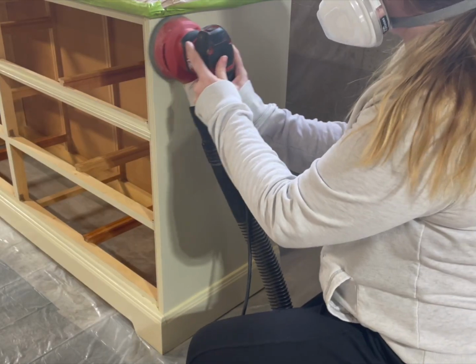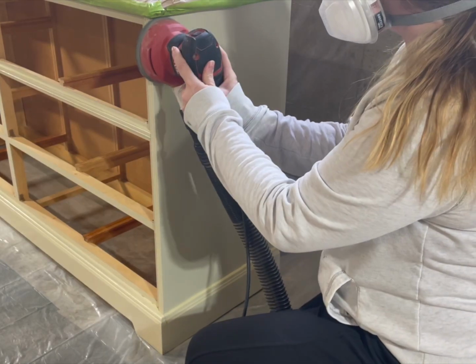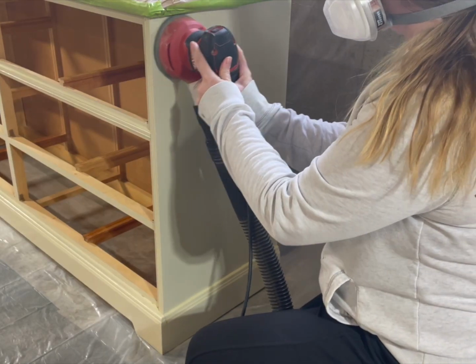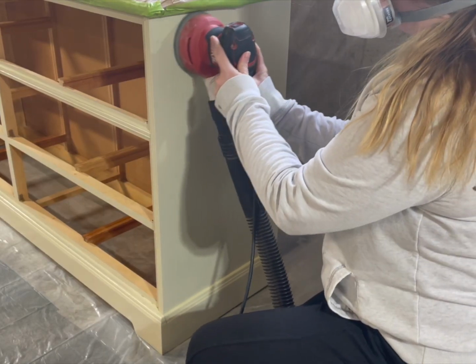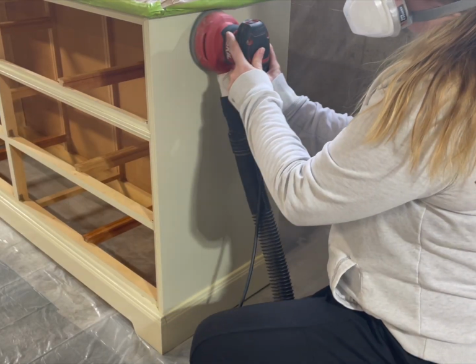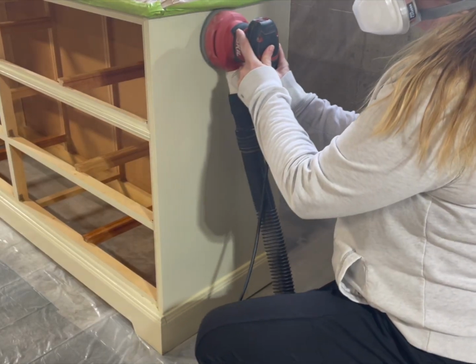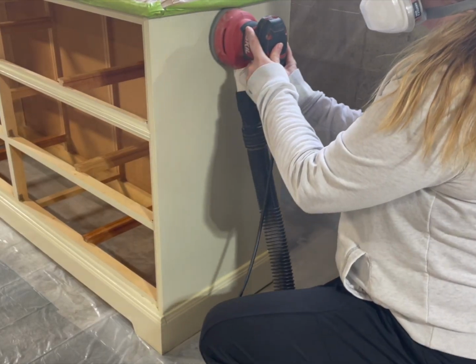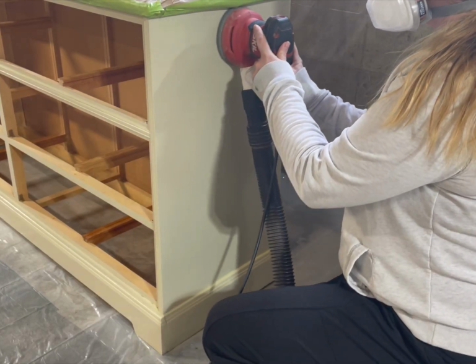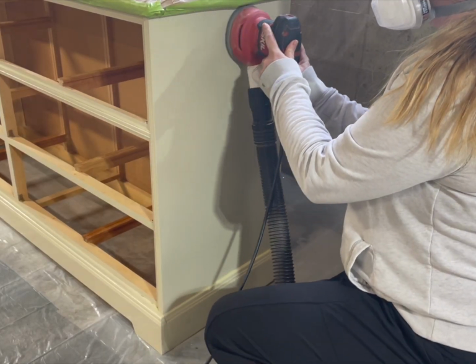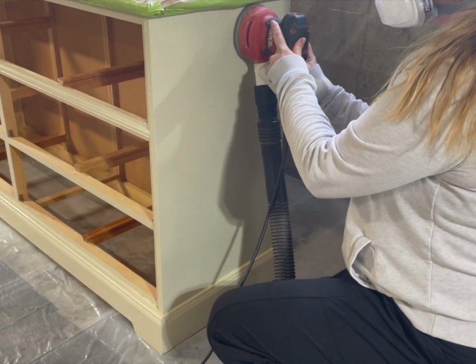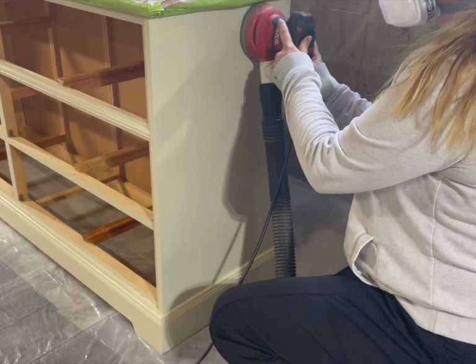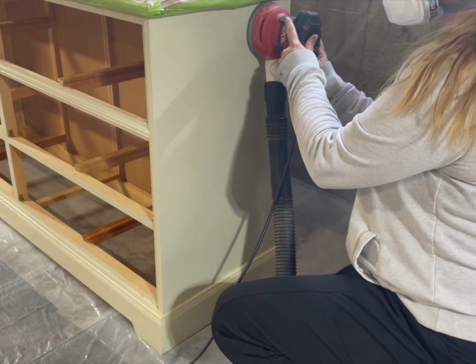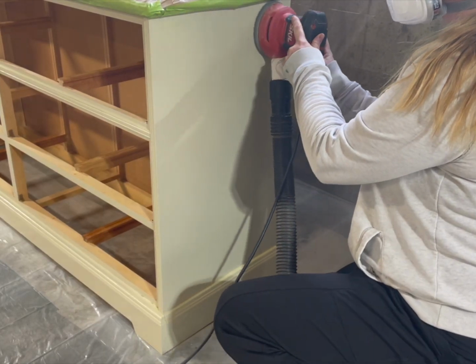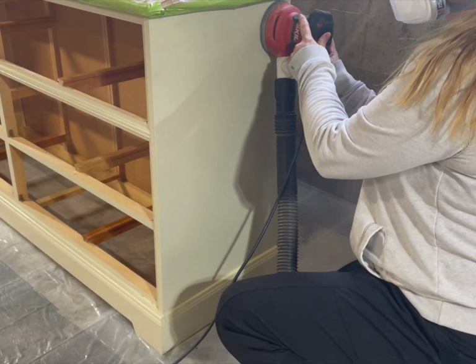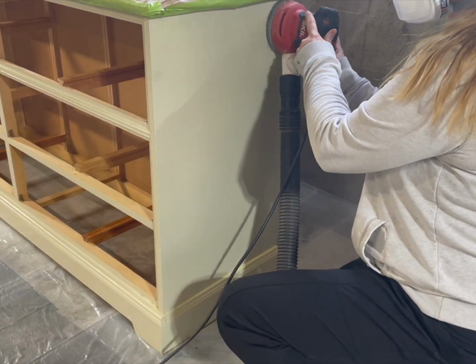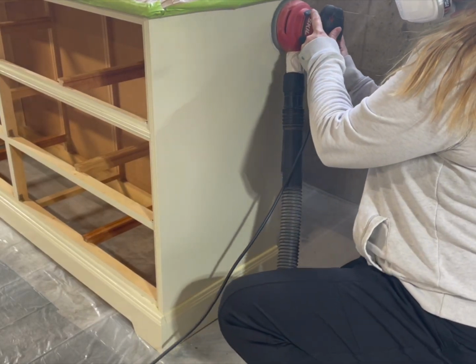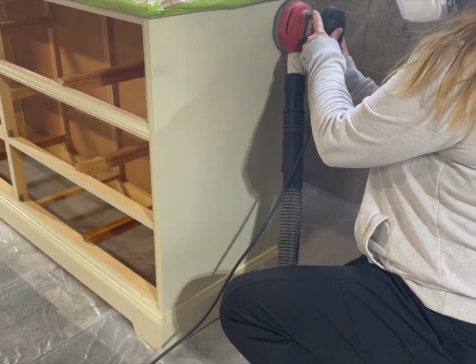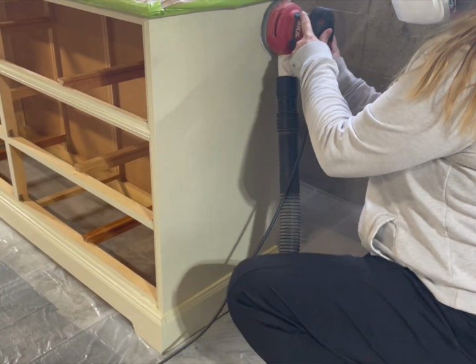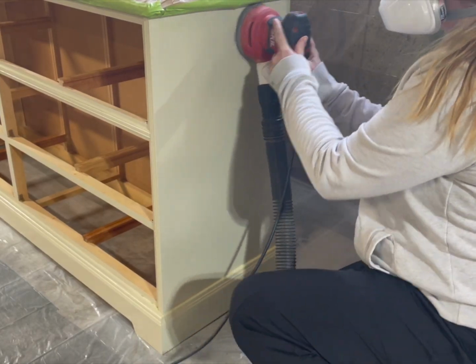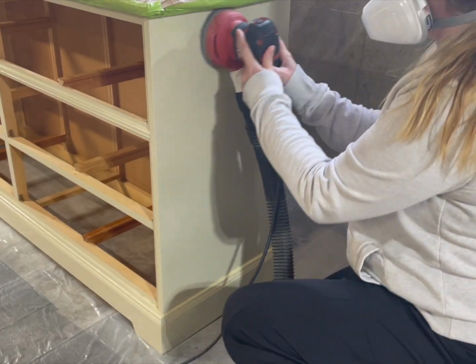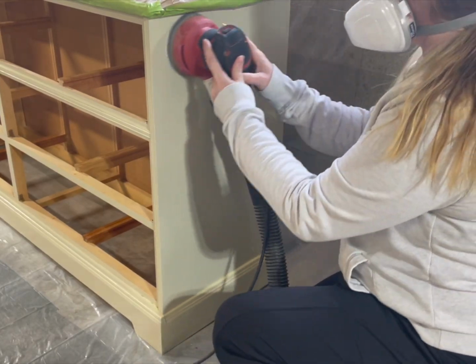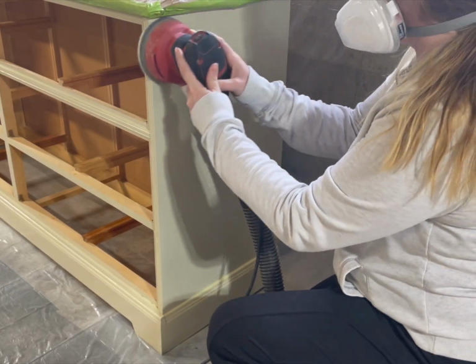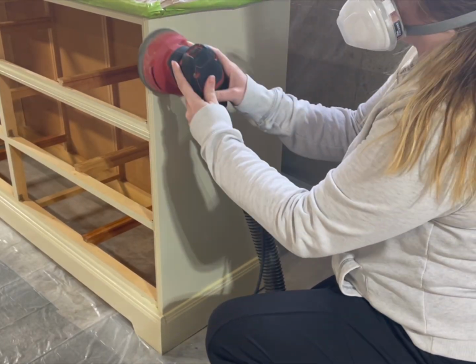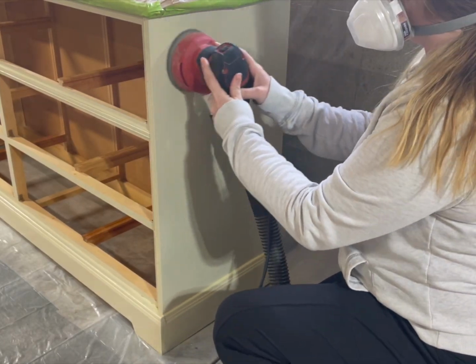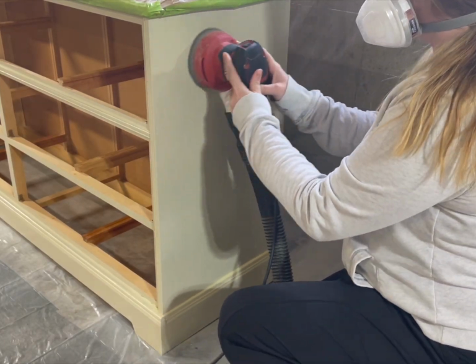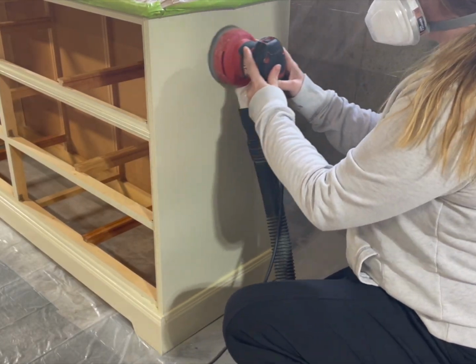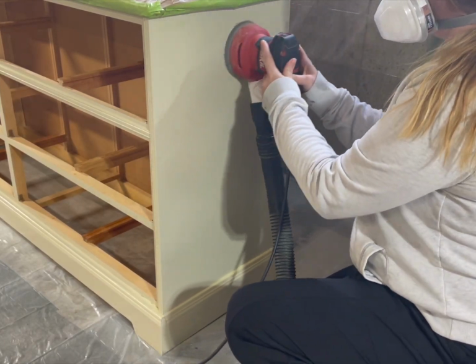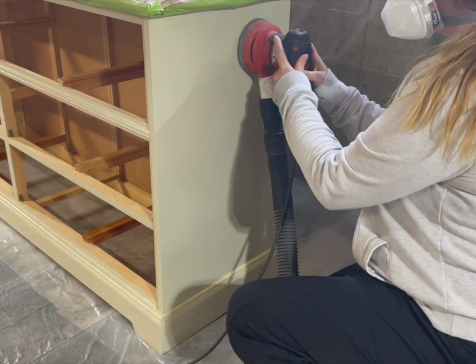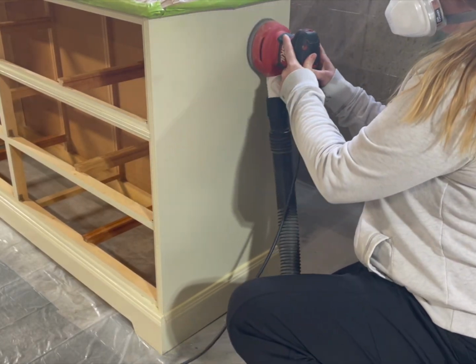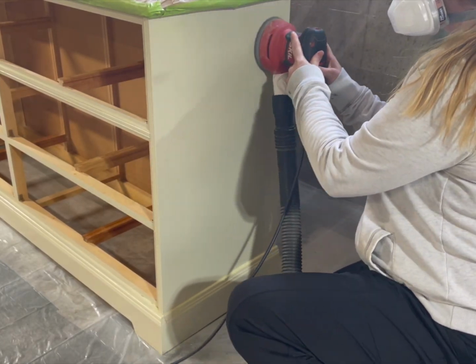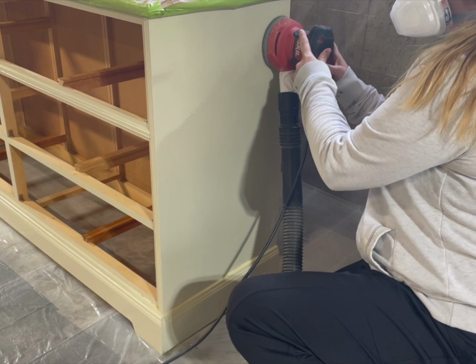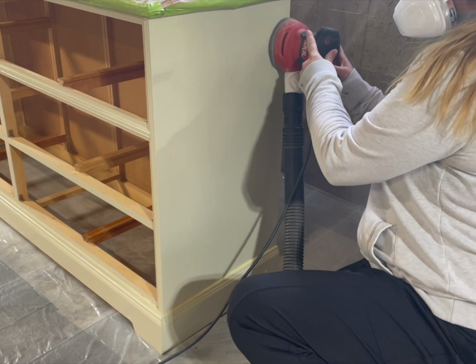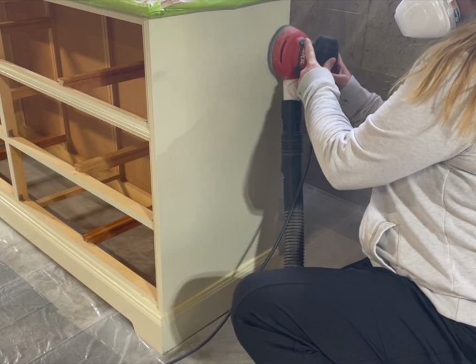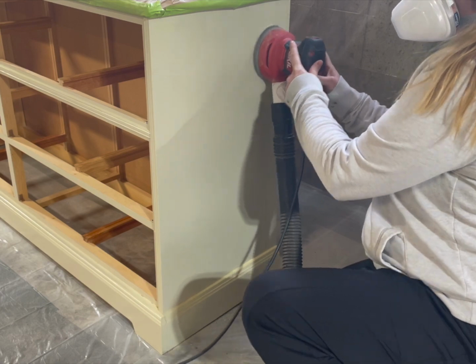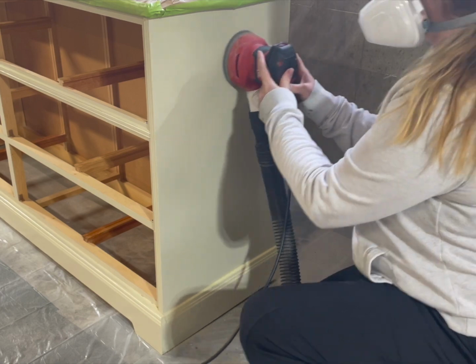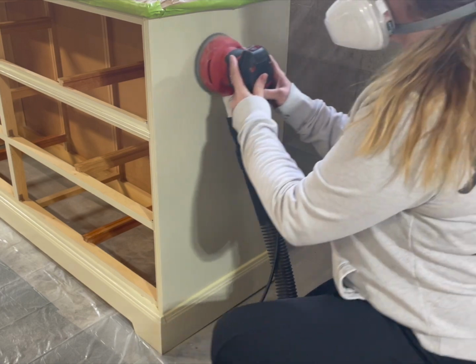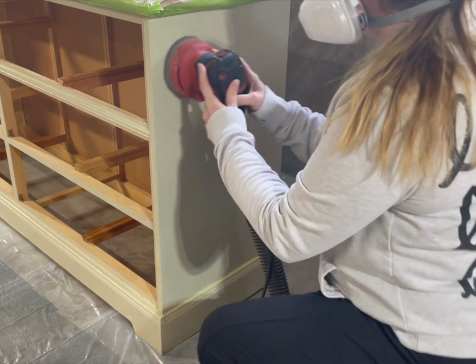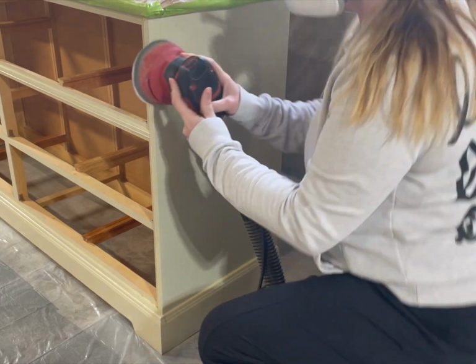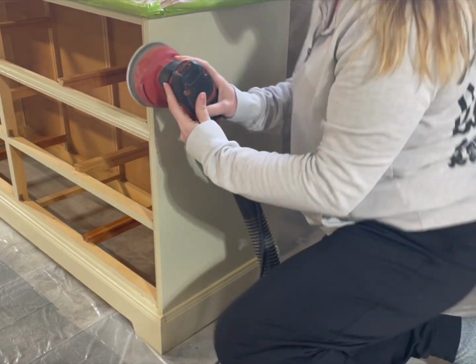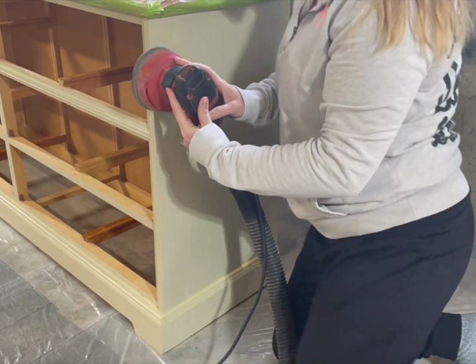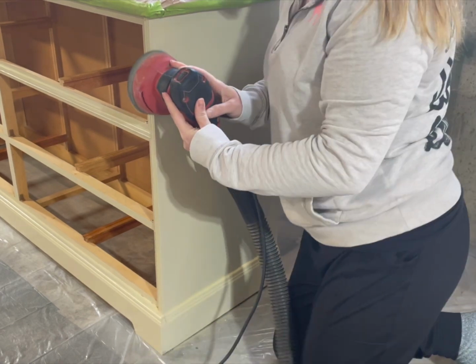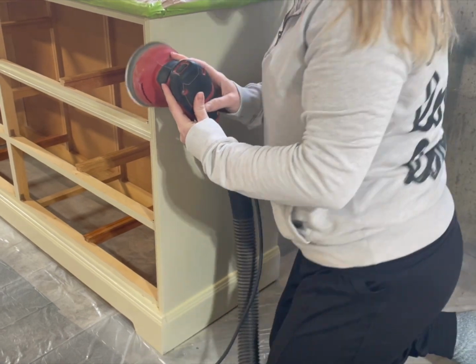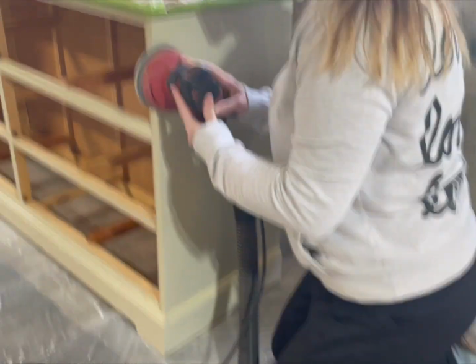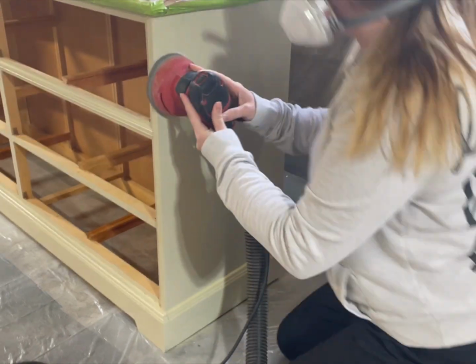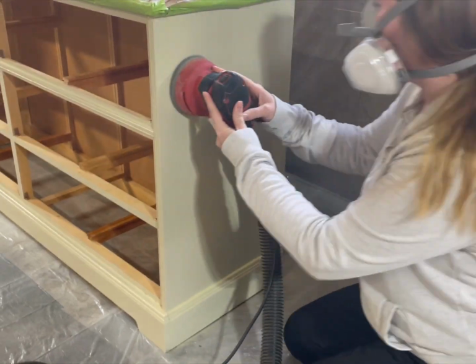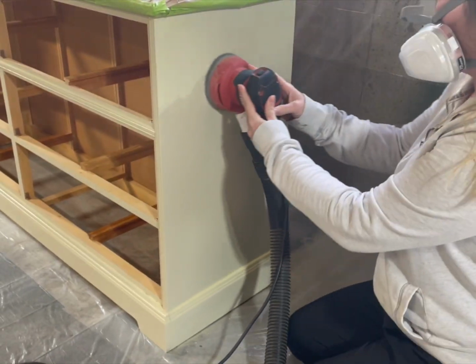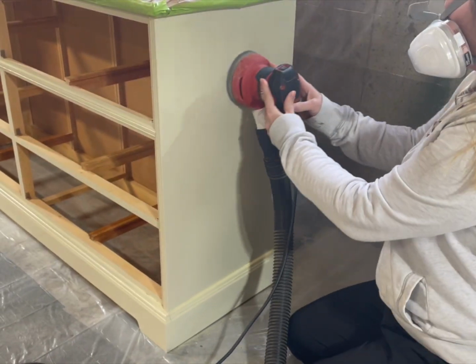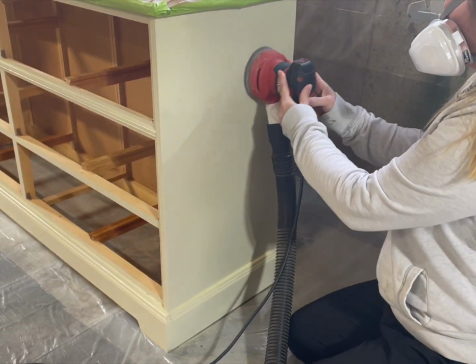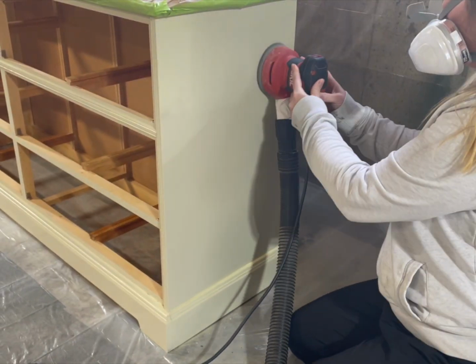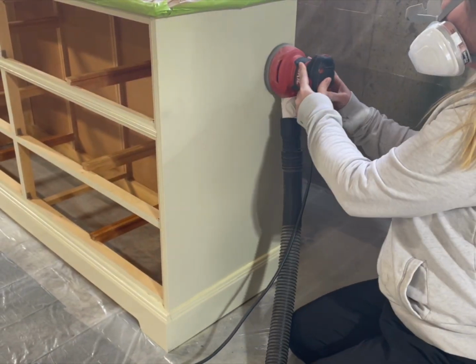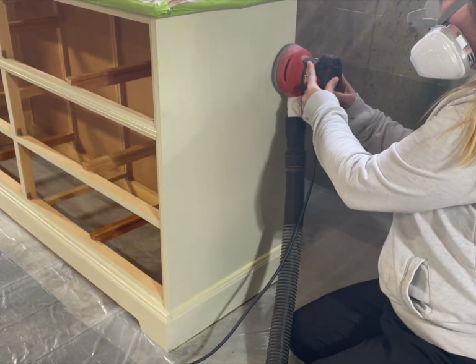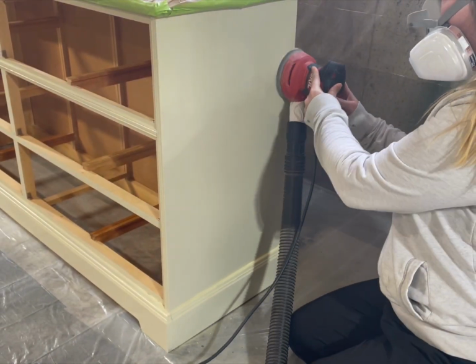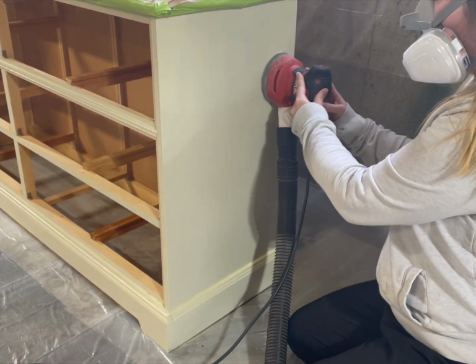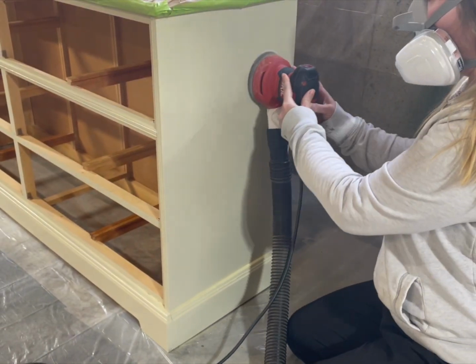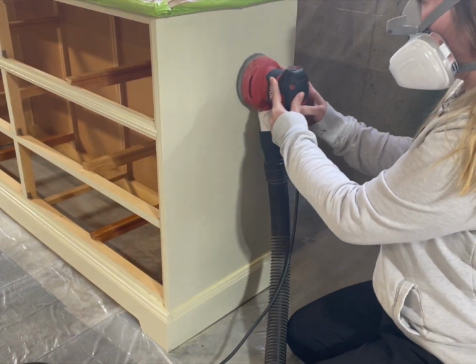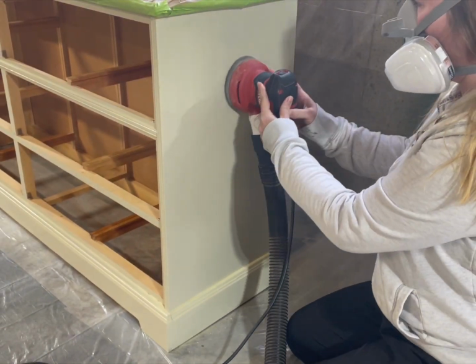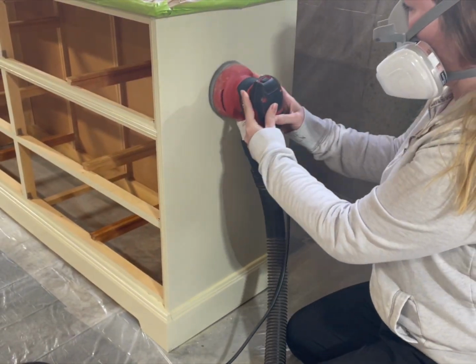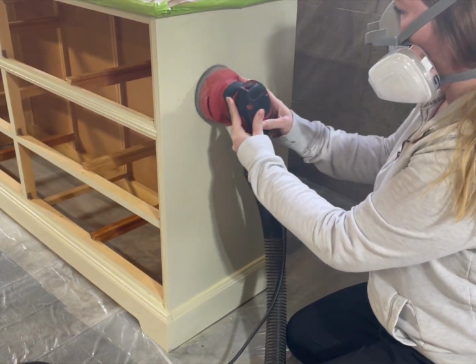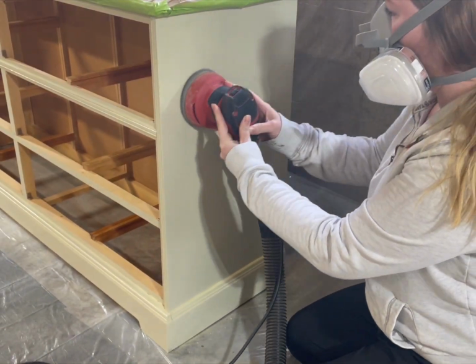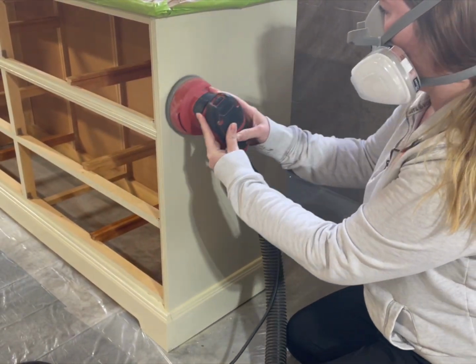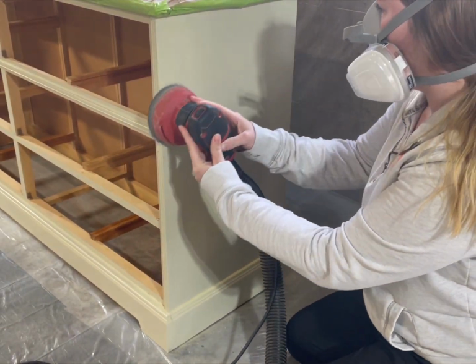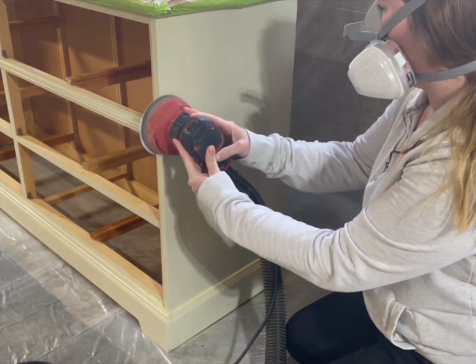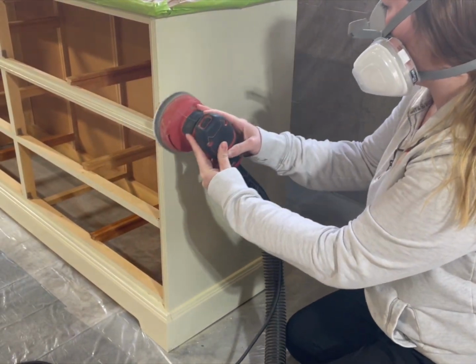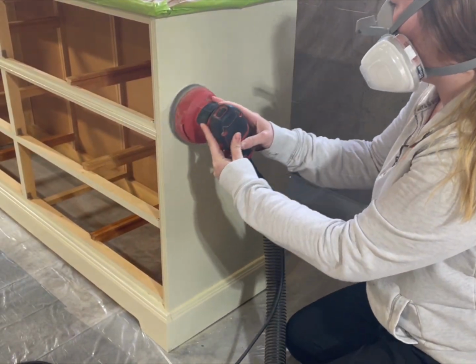Next, I'm using 120 grit sandpaper to get the top coat off. That way my paint has something to stick to.